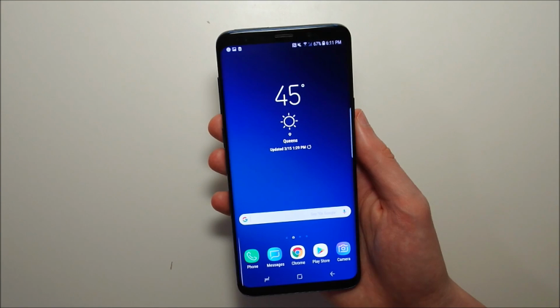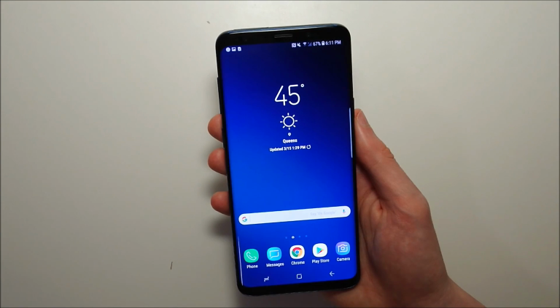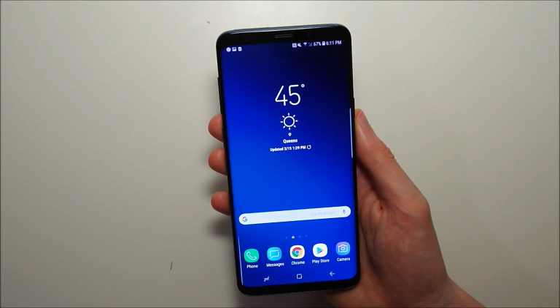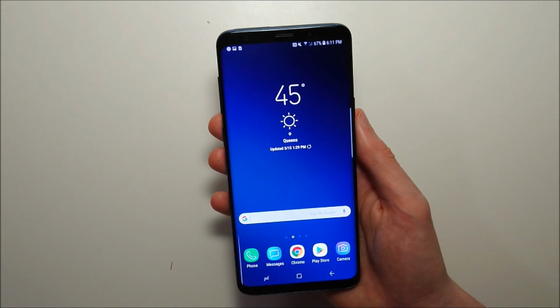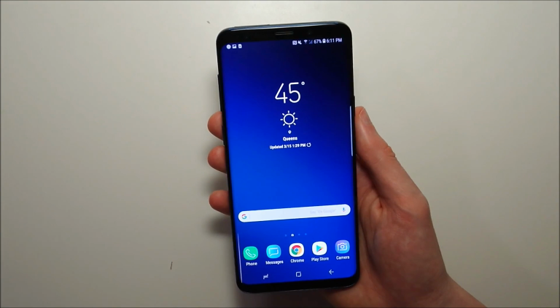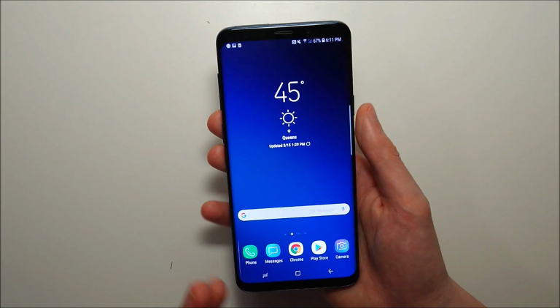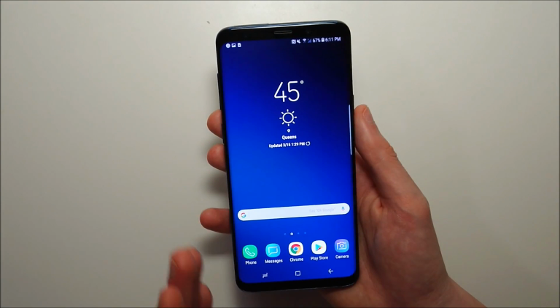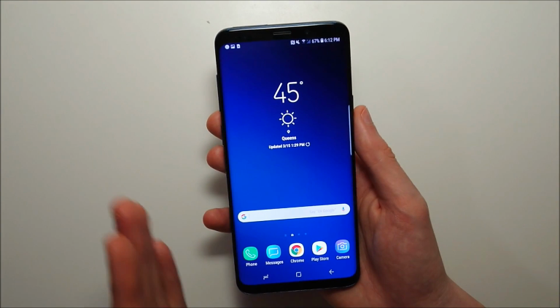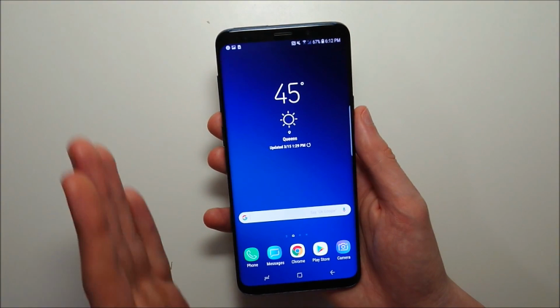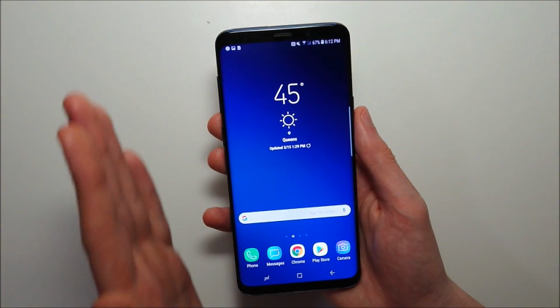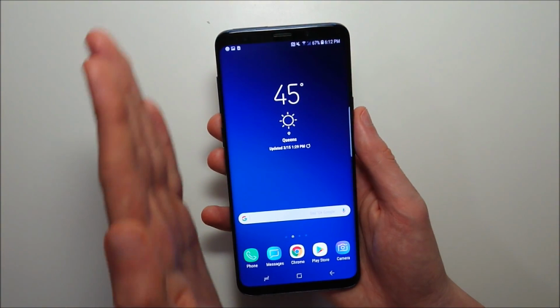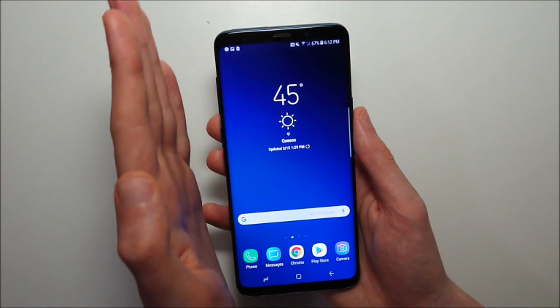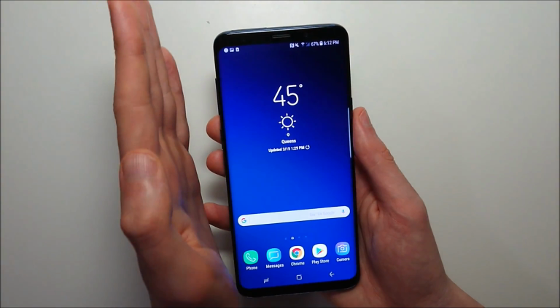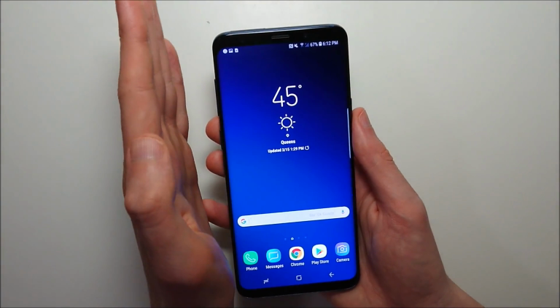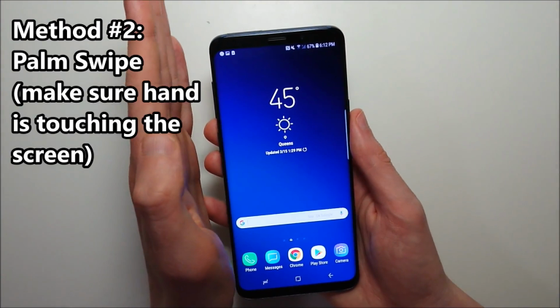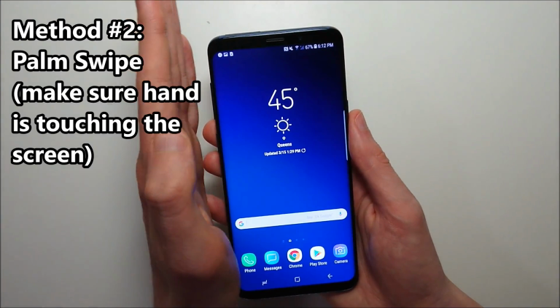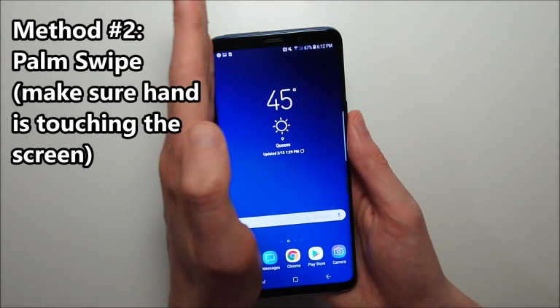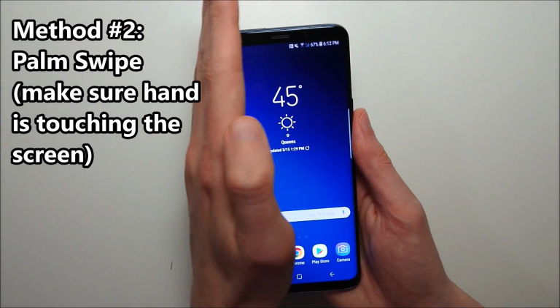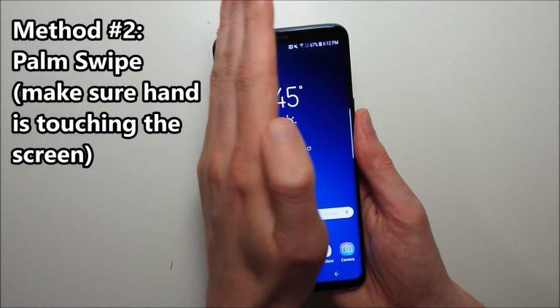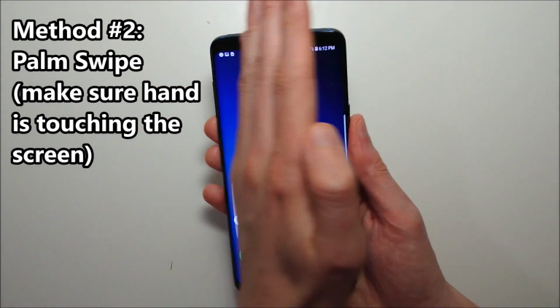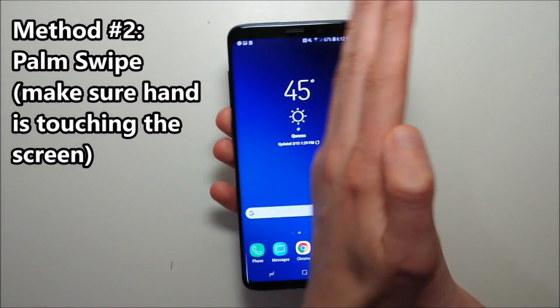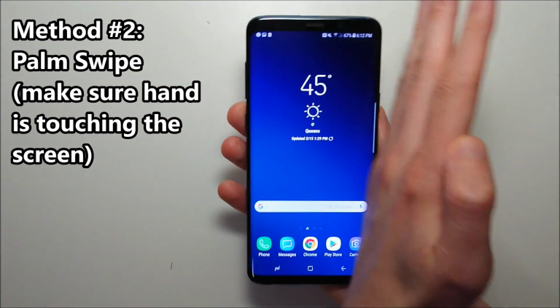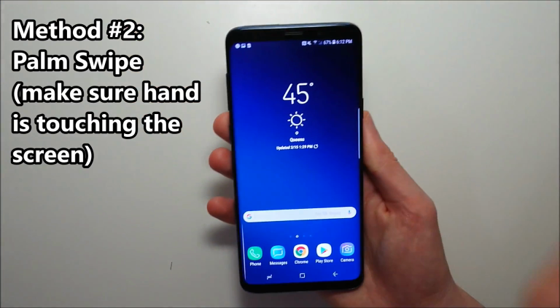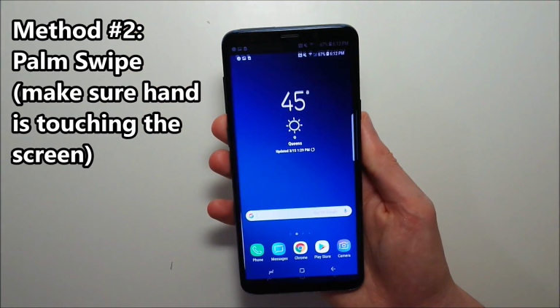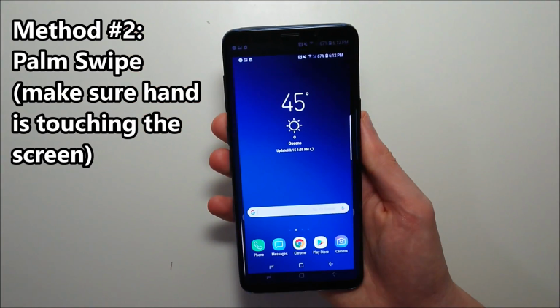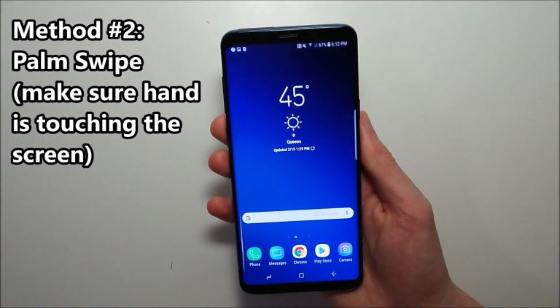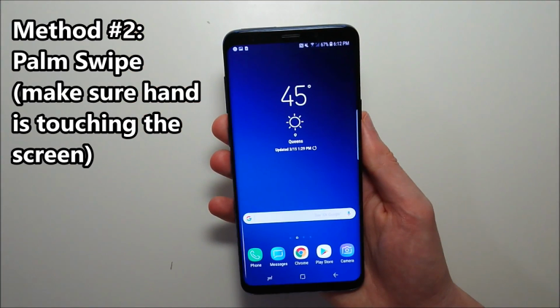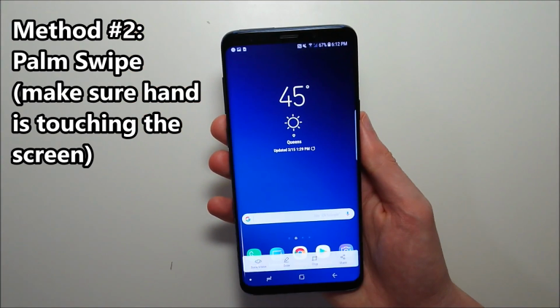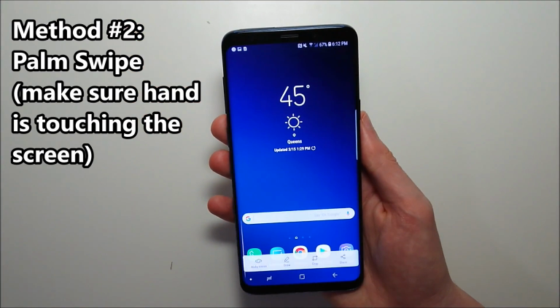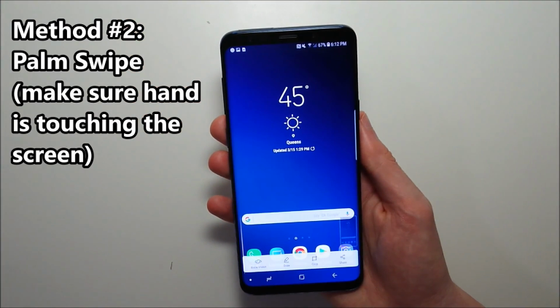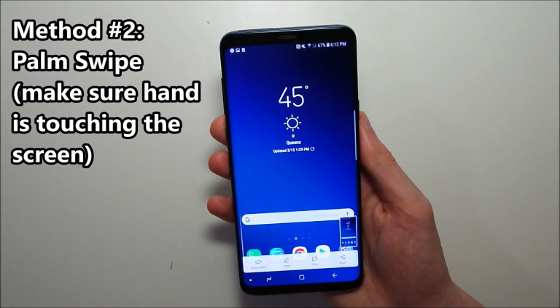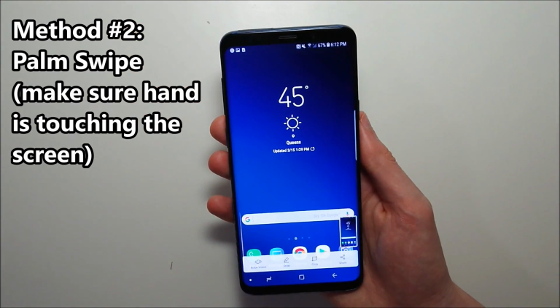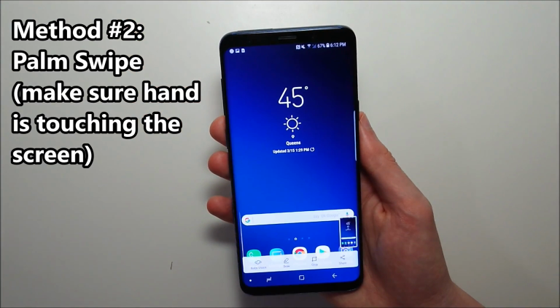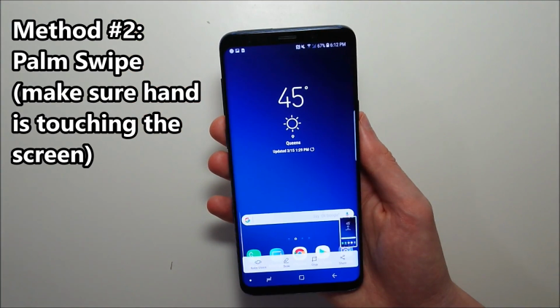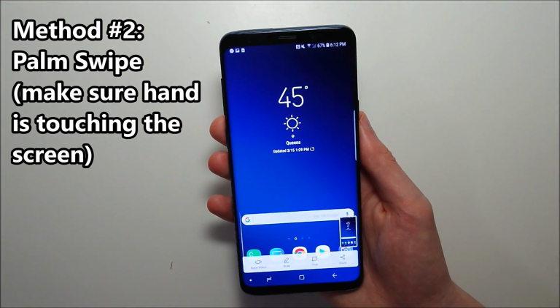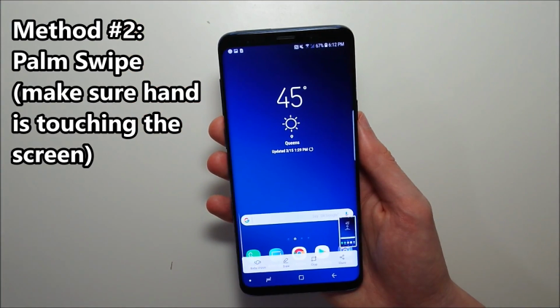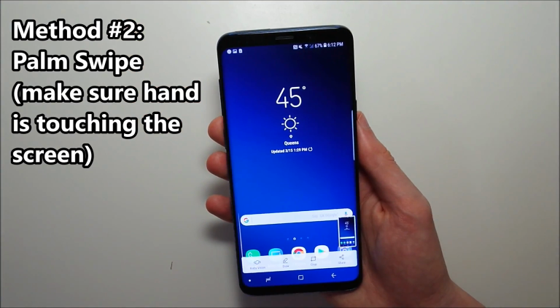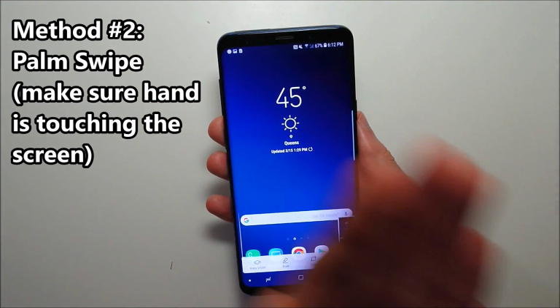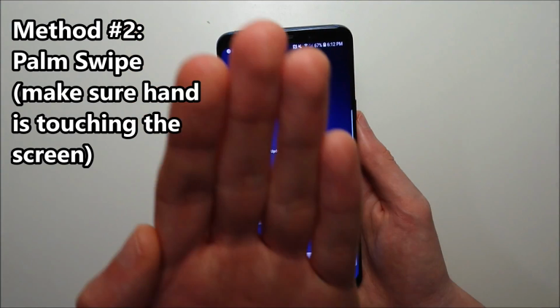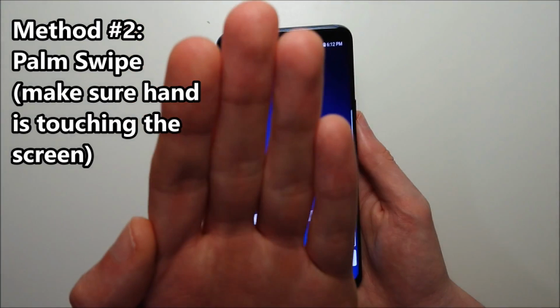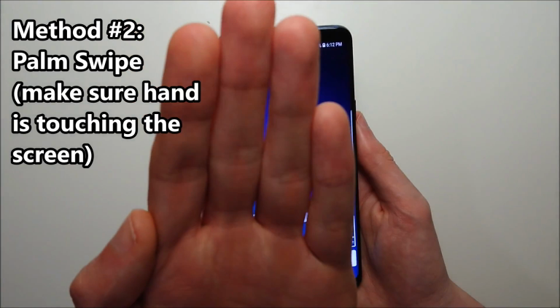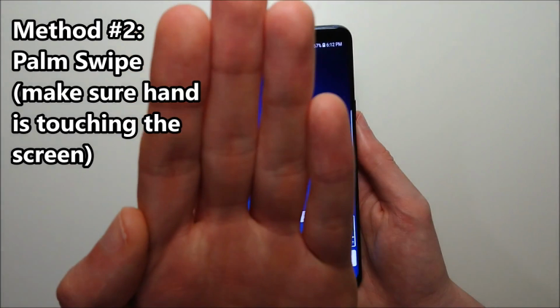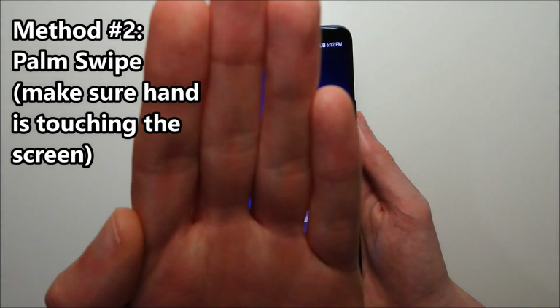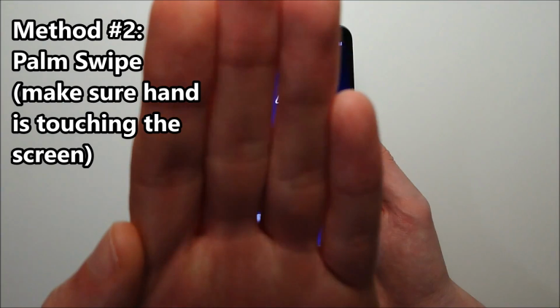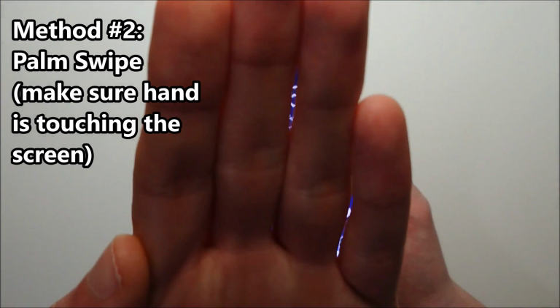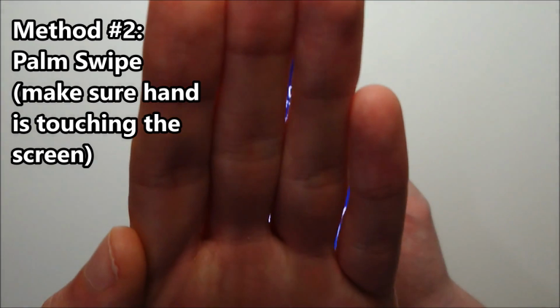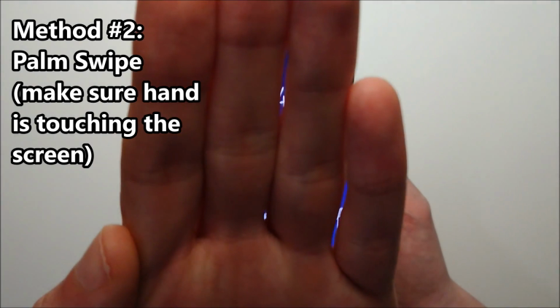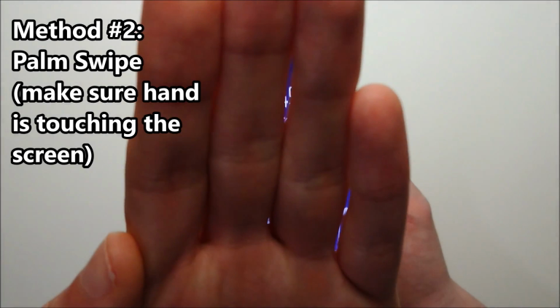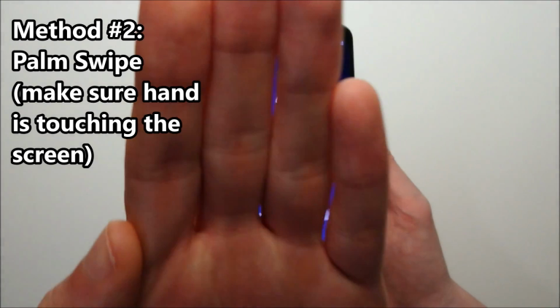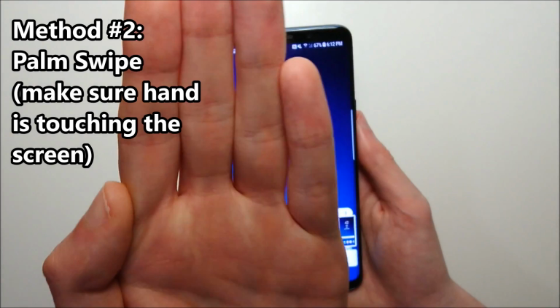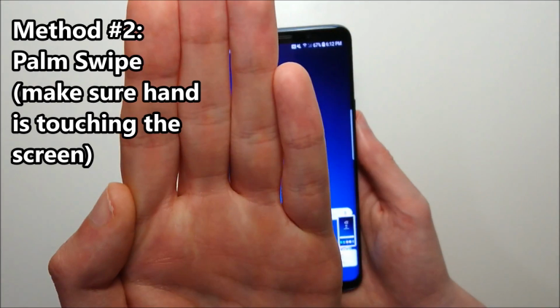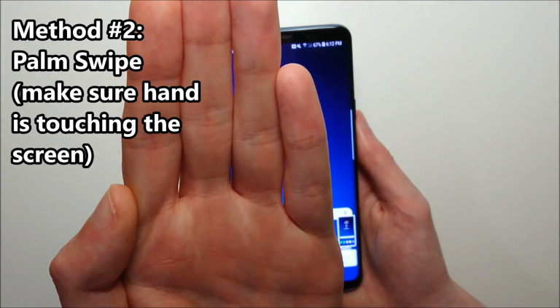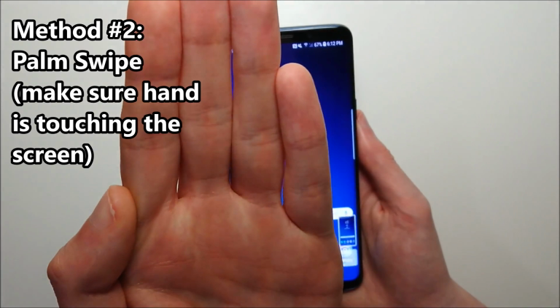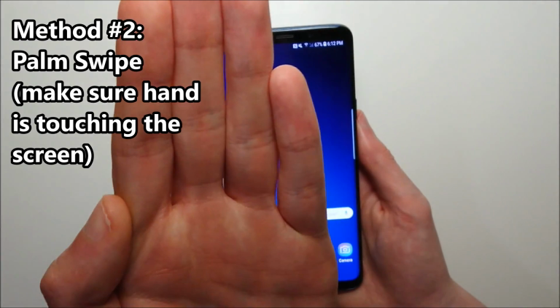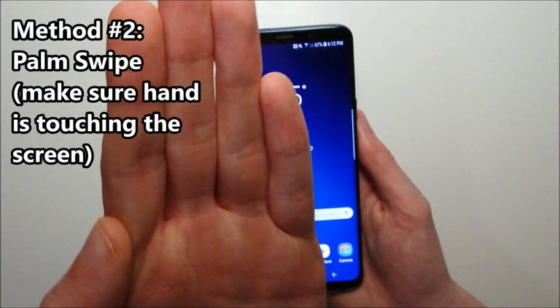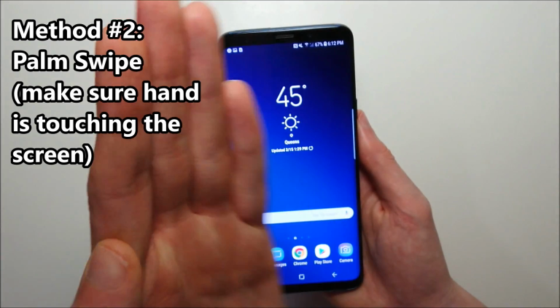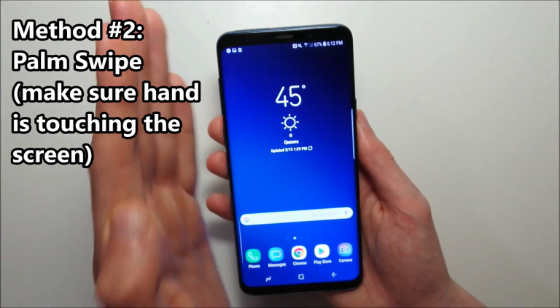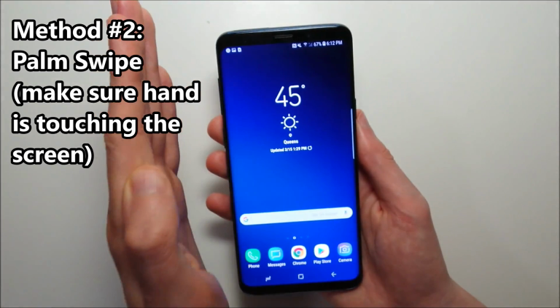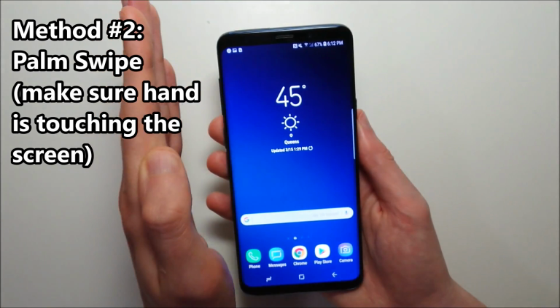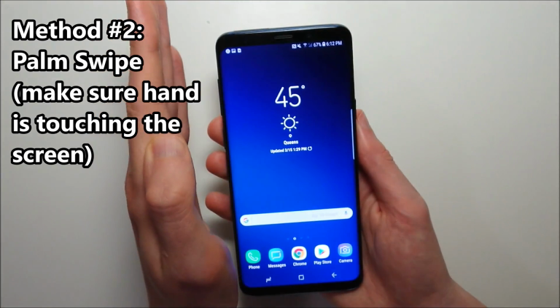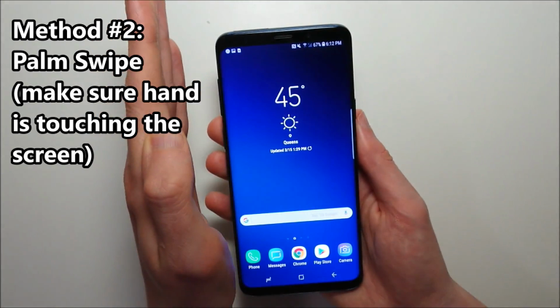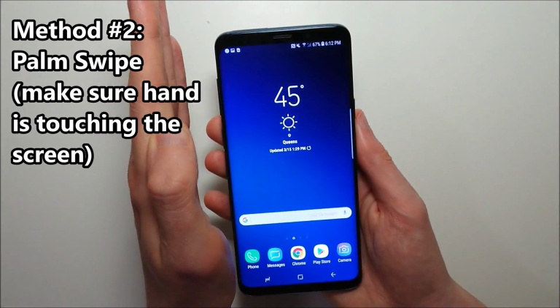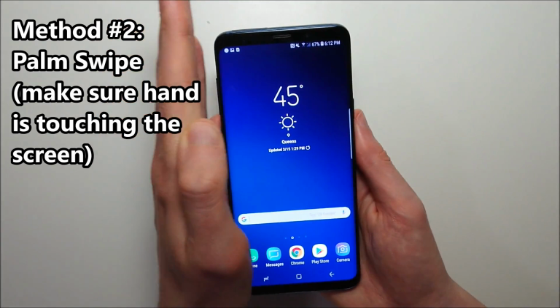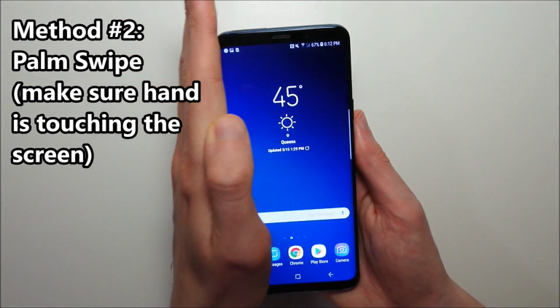Another way you can screenshot is by doing a palm swipe, just like that. You have to have your hand actually on the screen, not hovering above it.